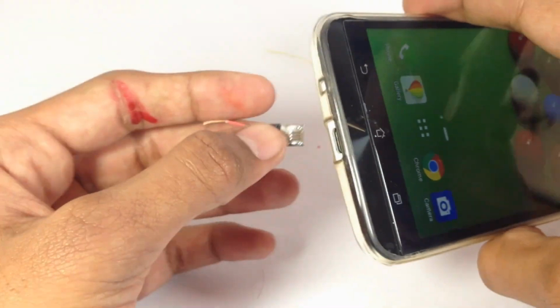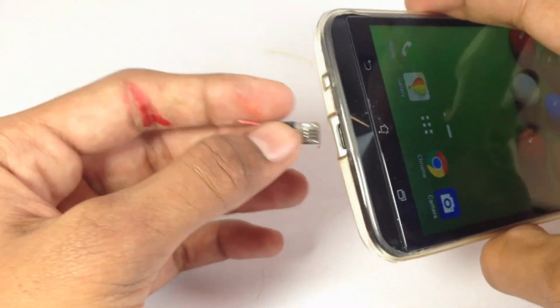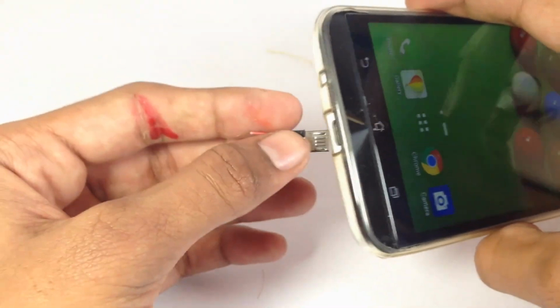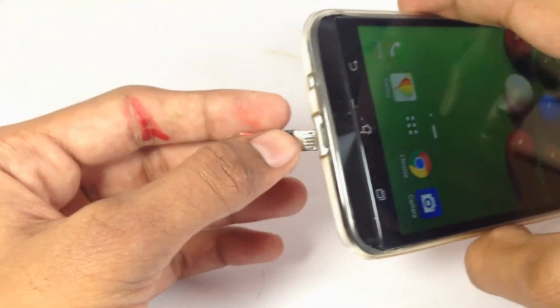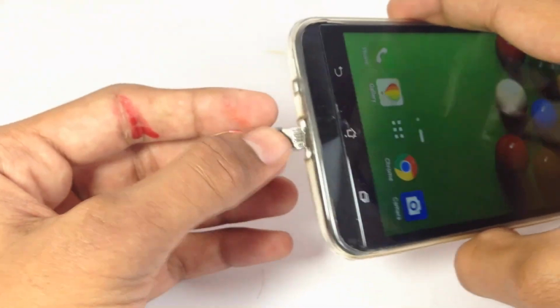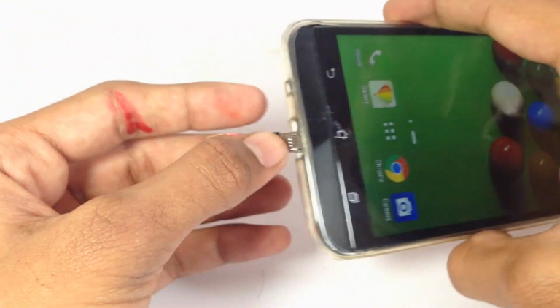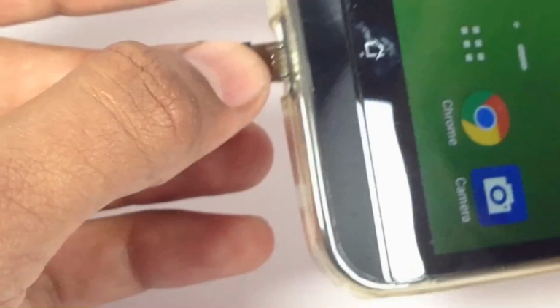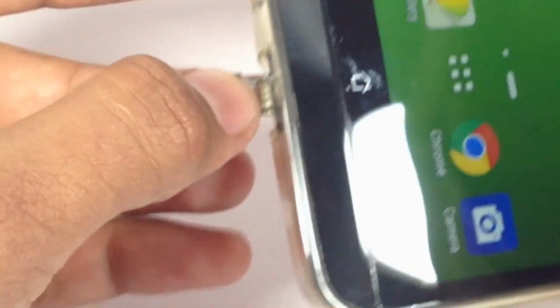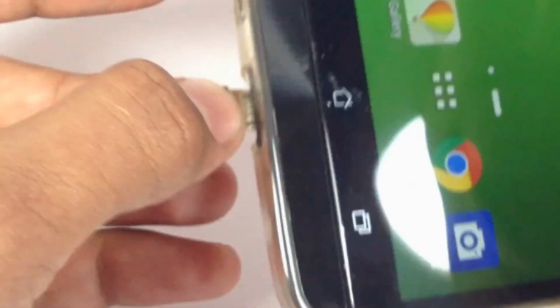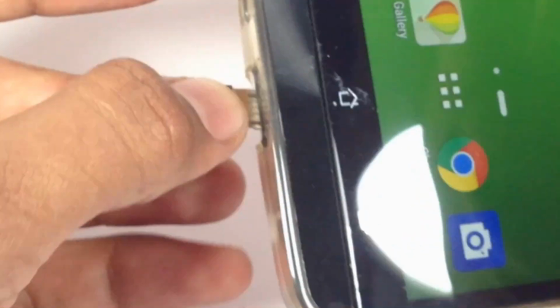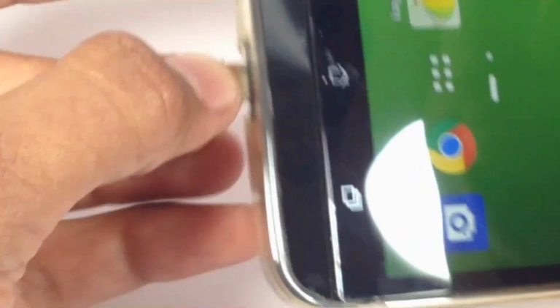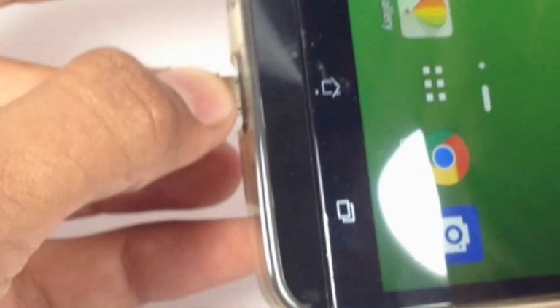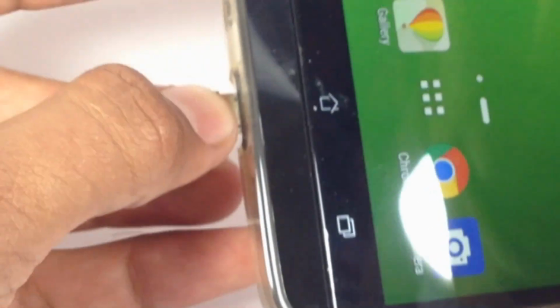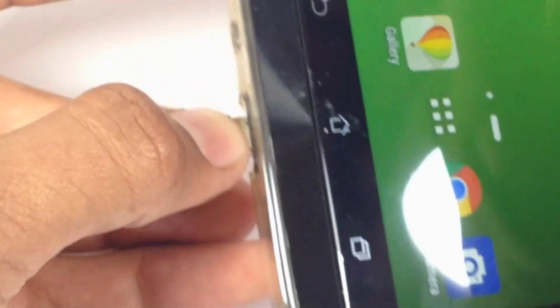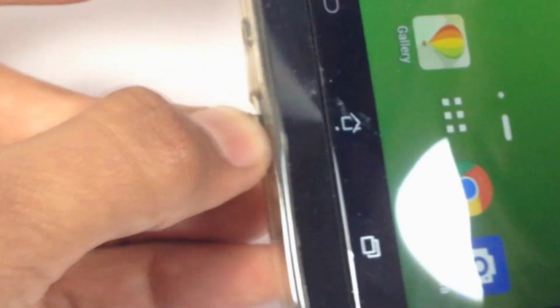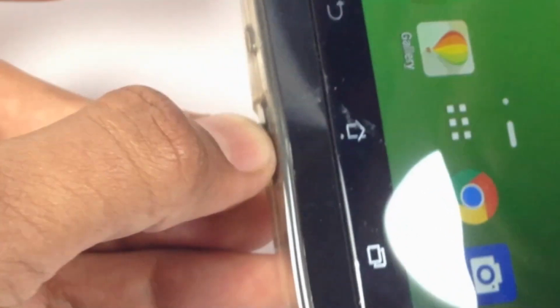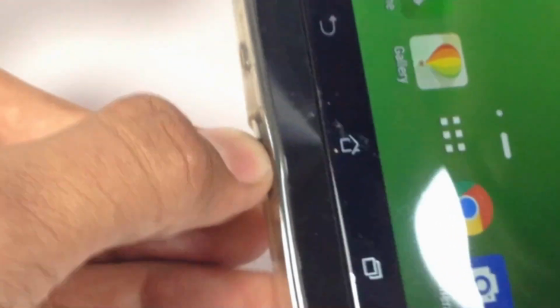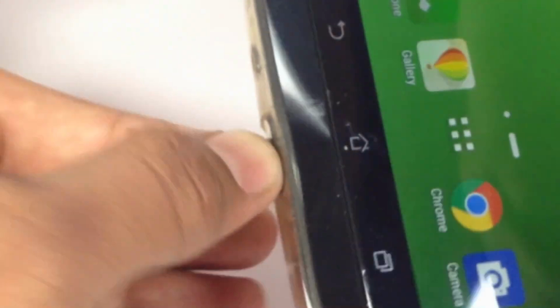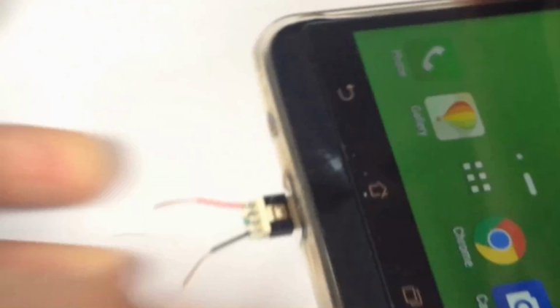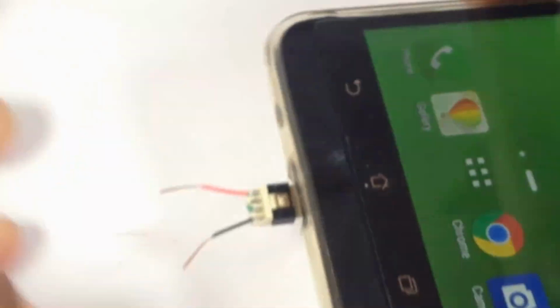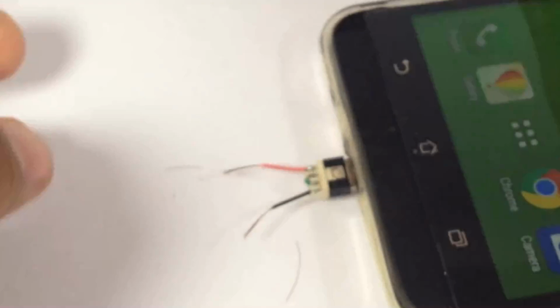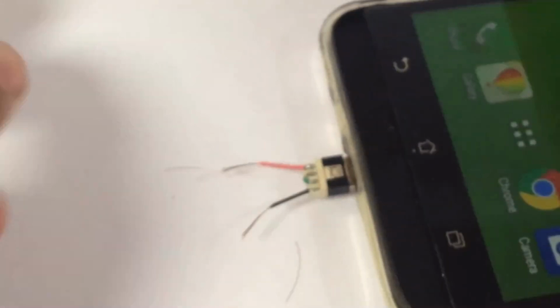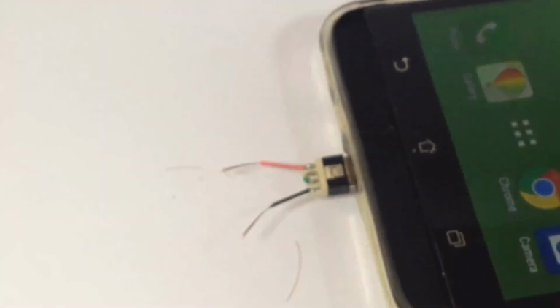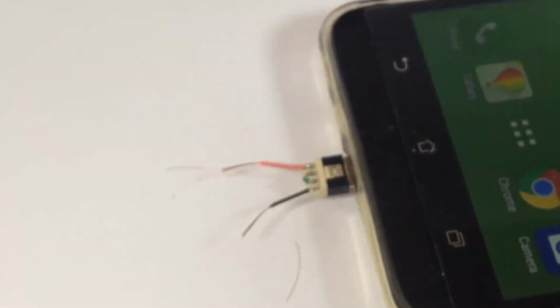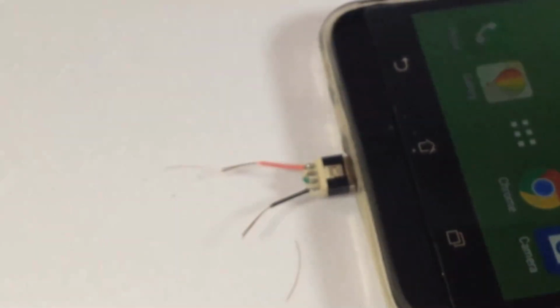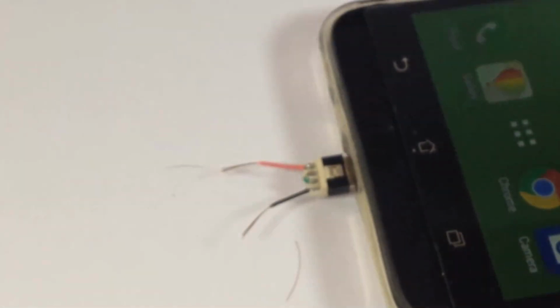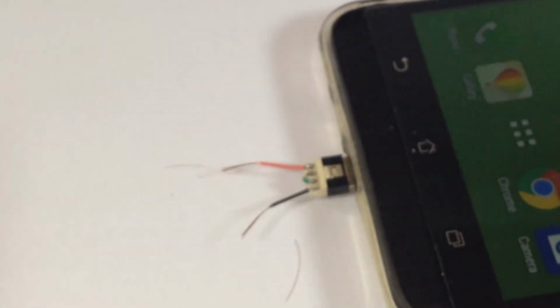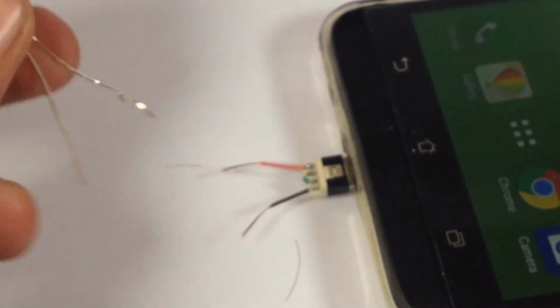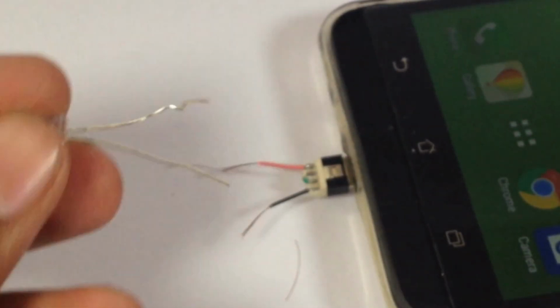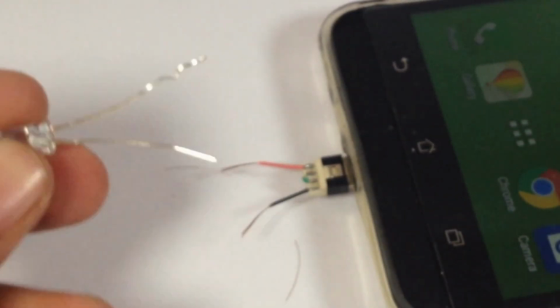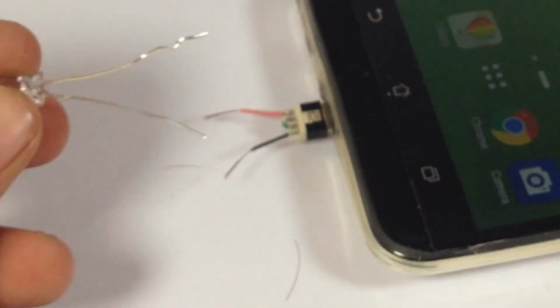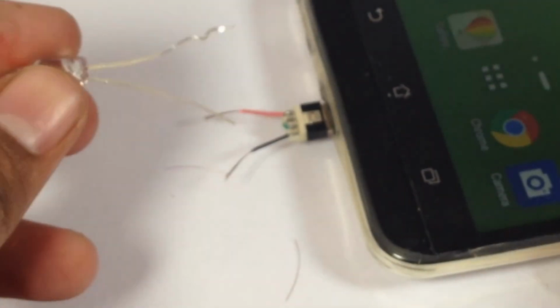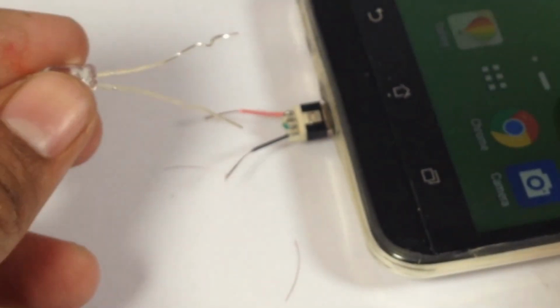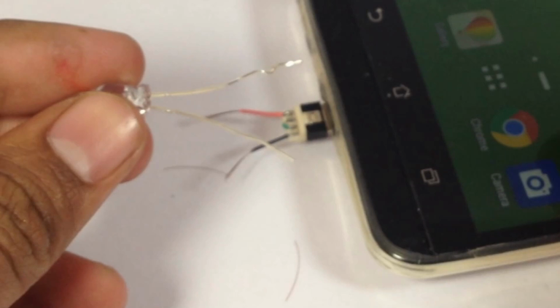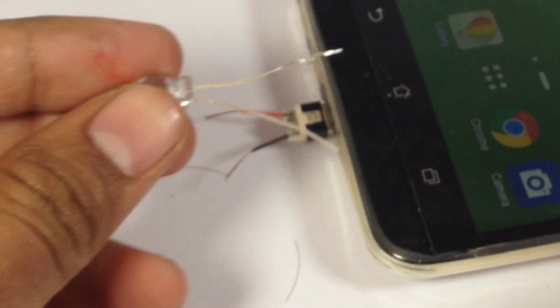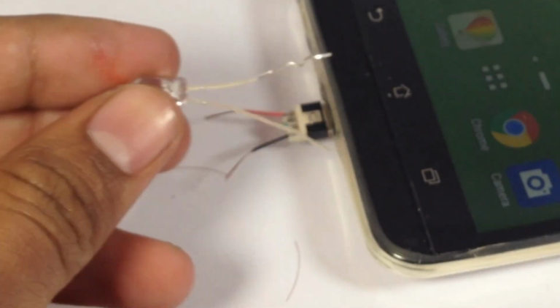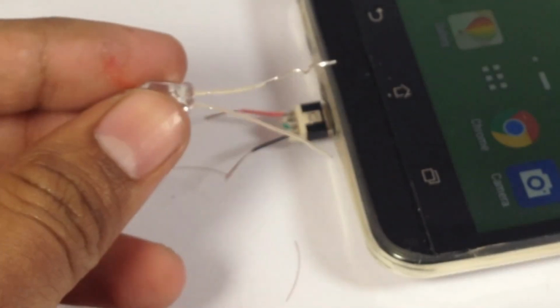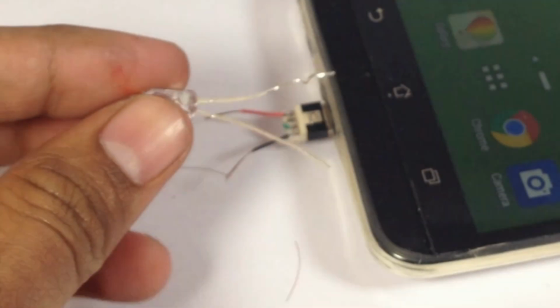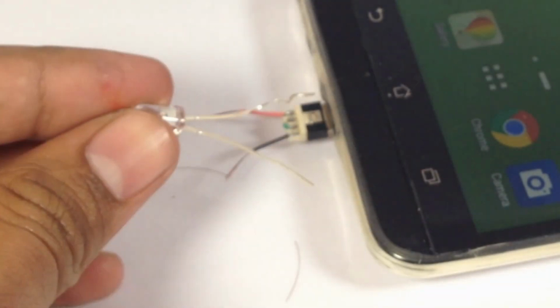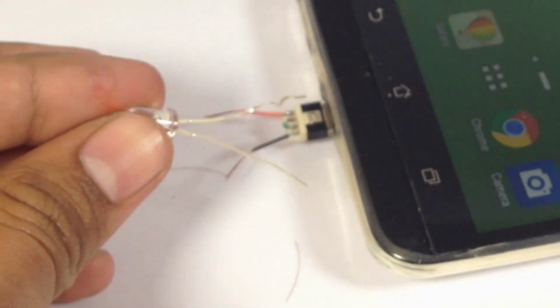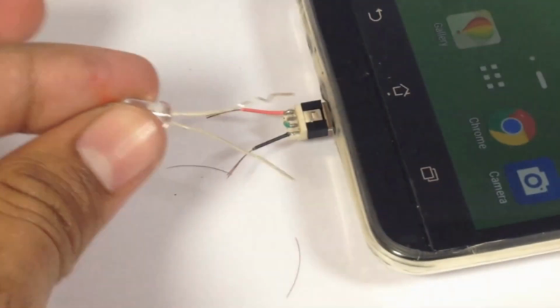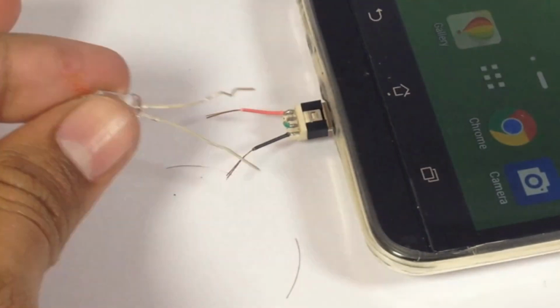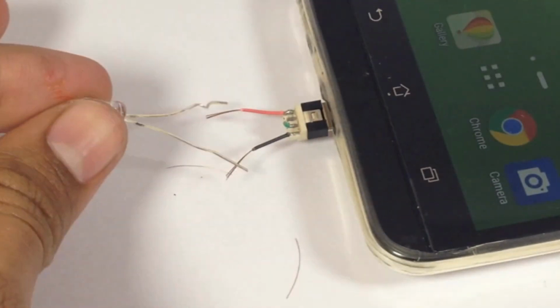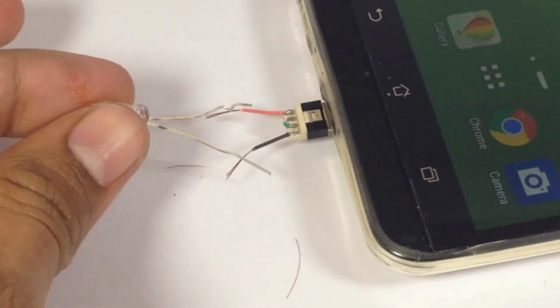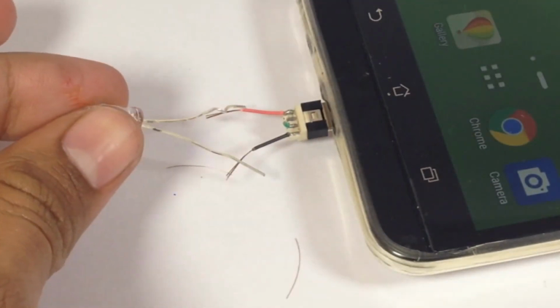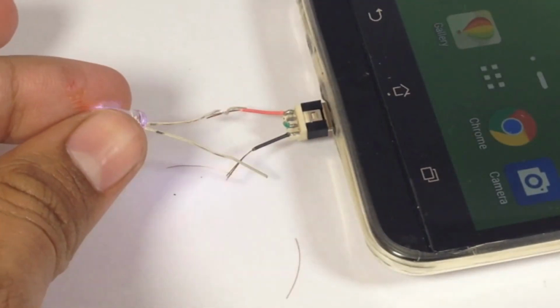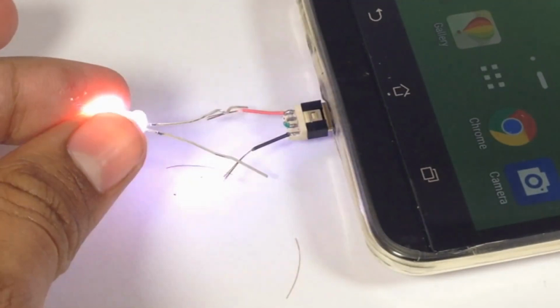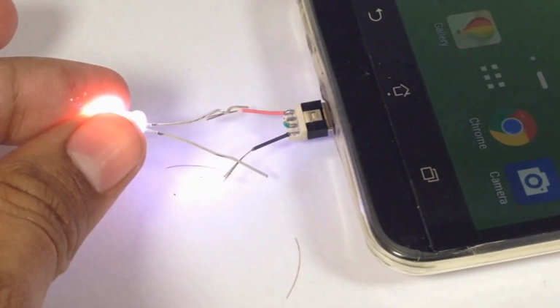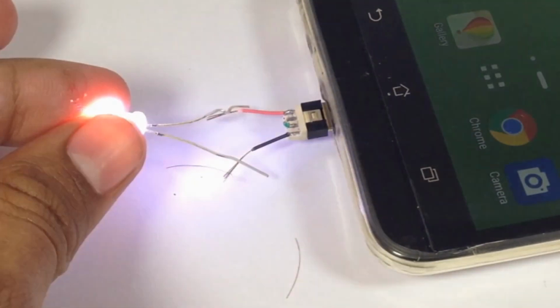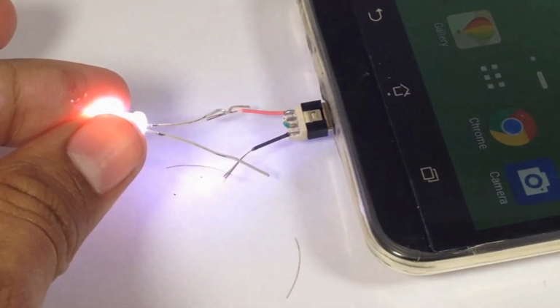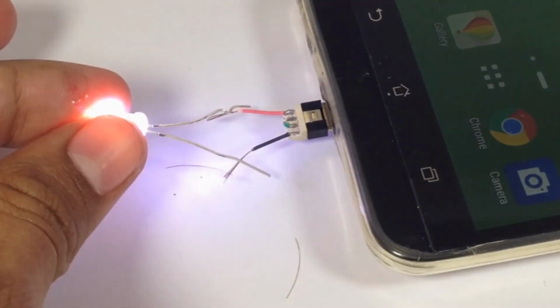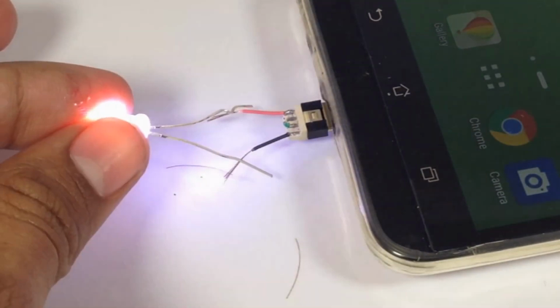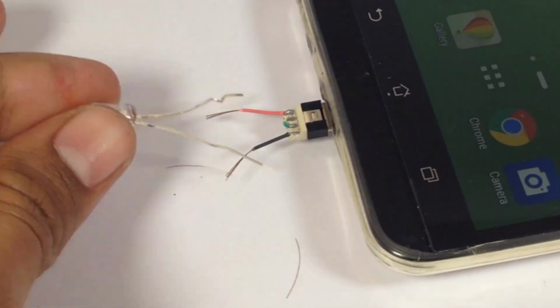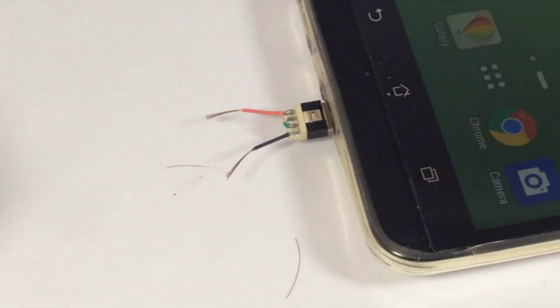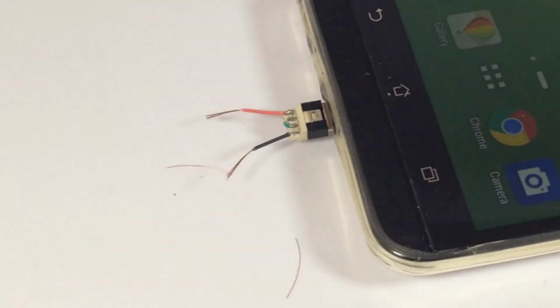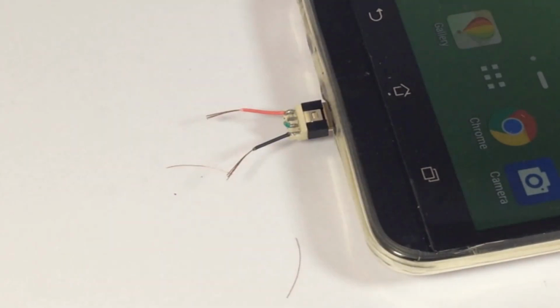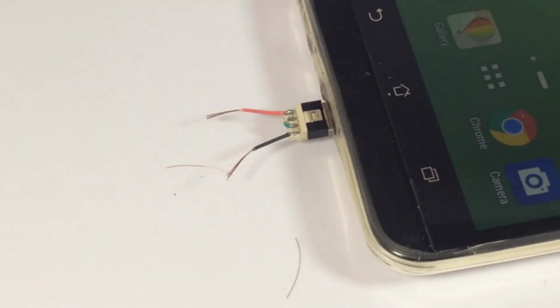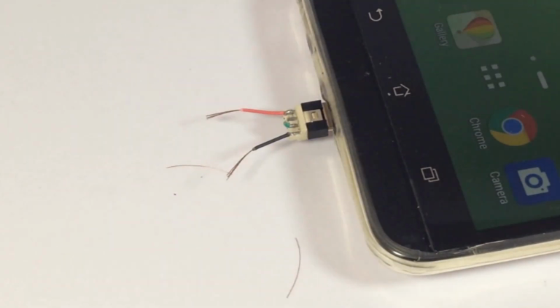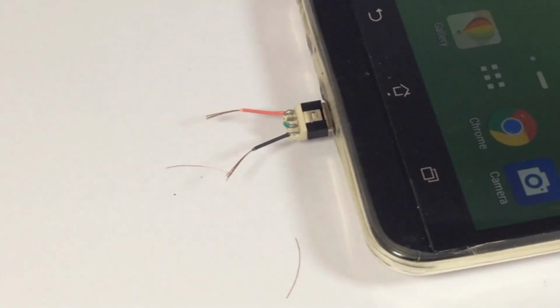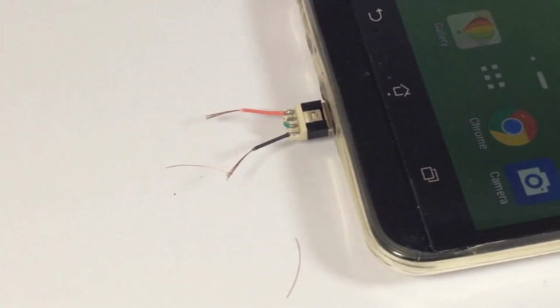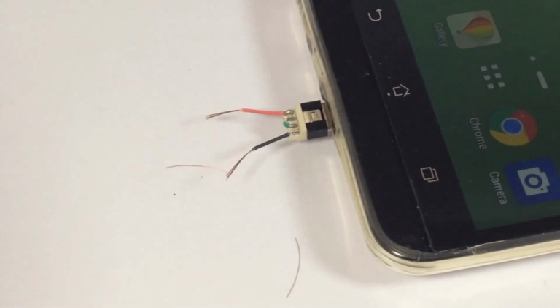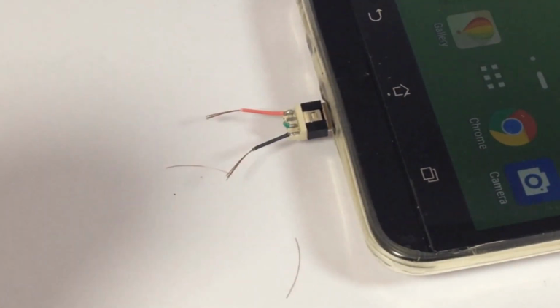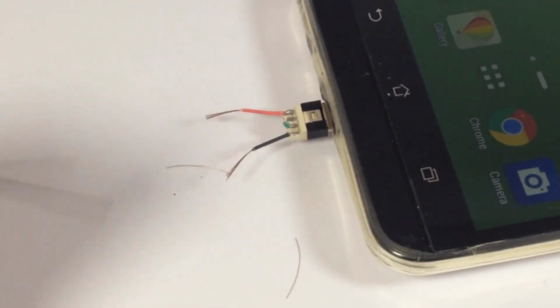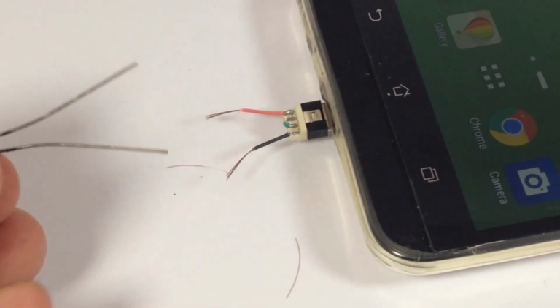Let's check whether we are getting power or not. Yes, we are getting power.